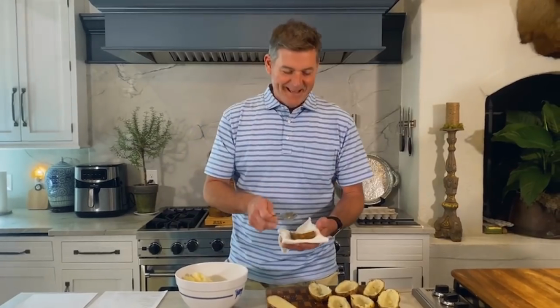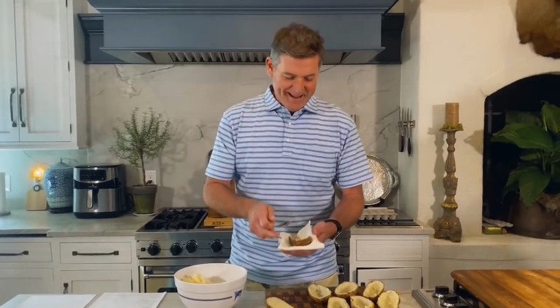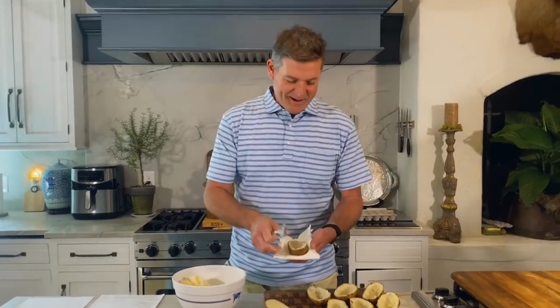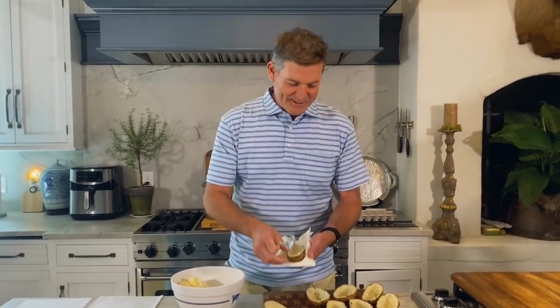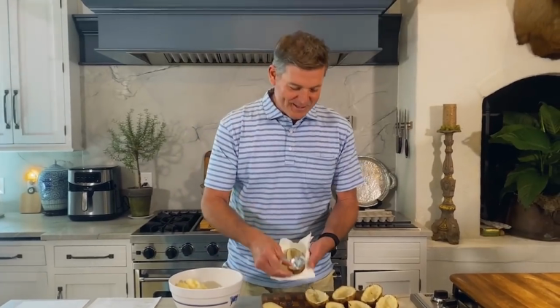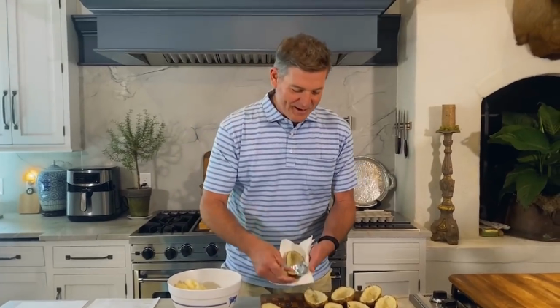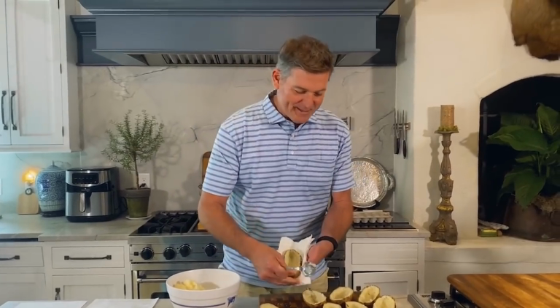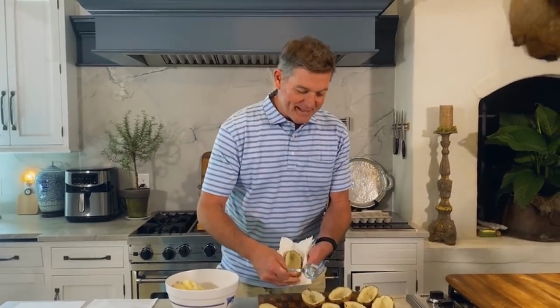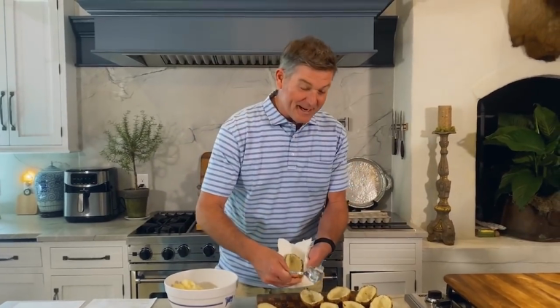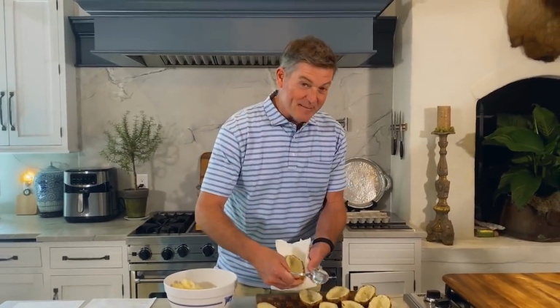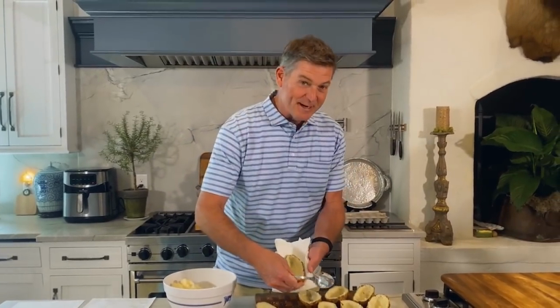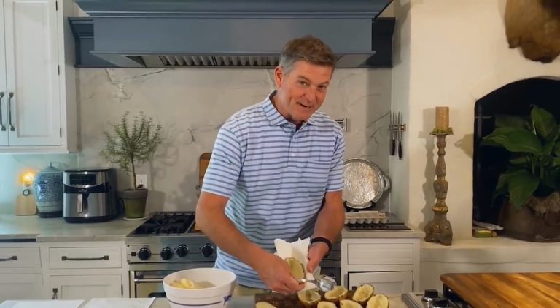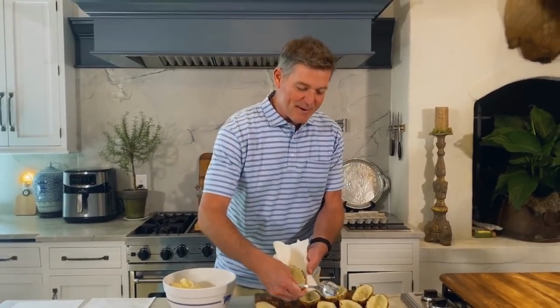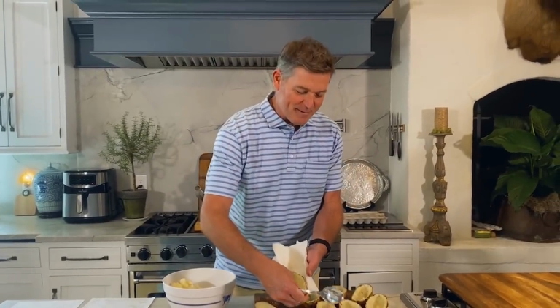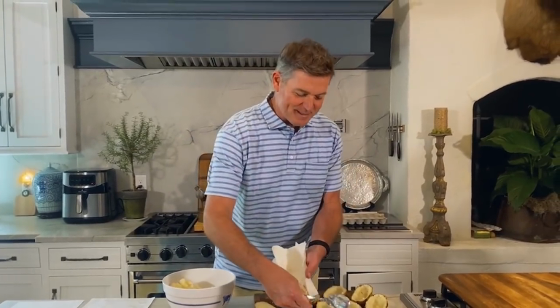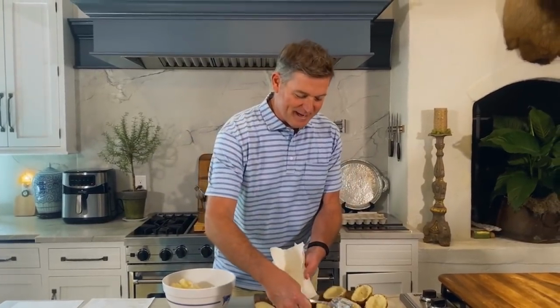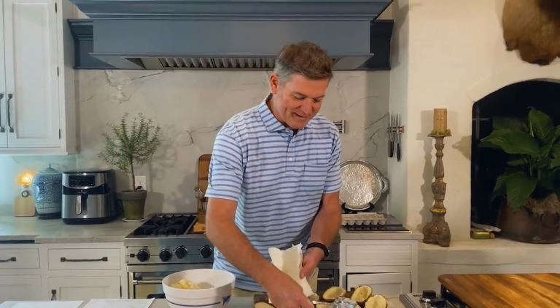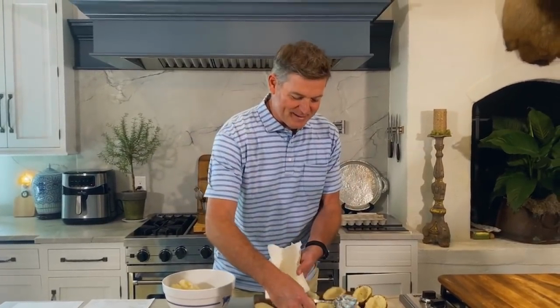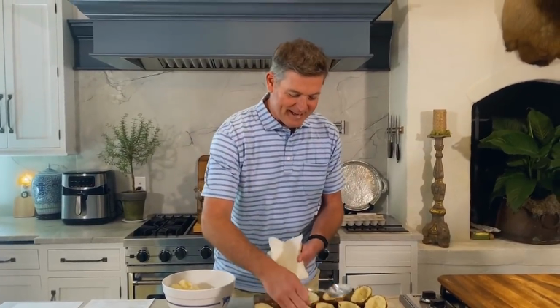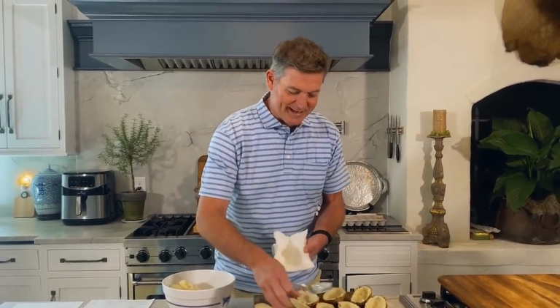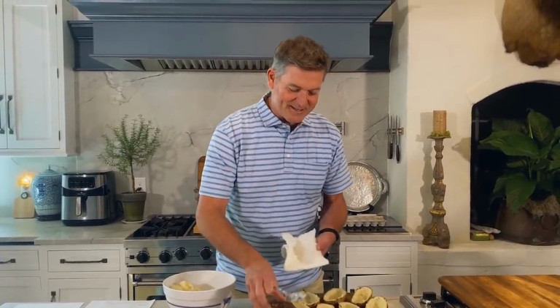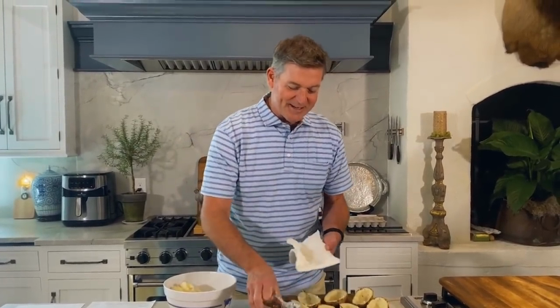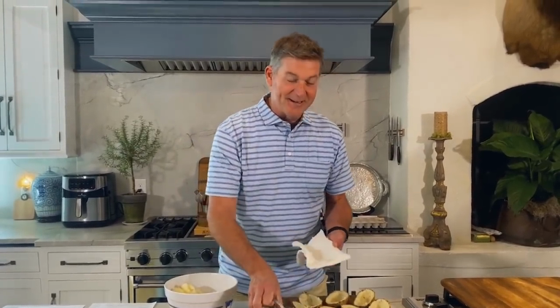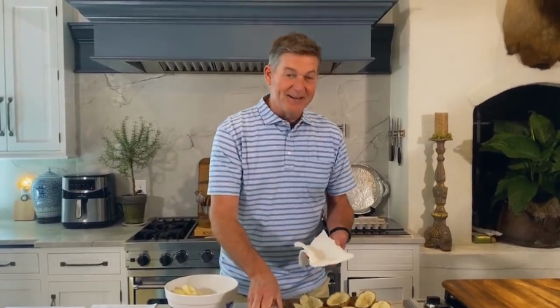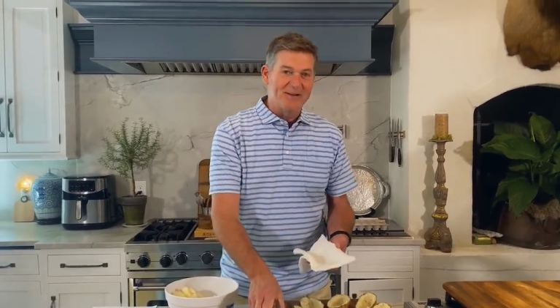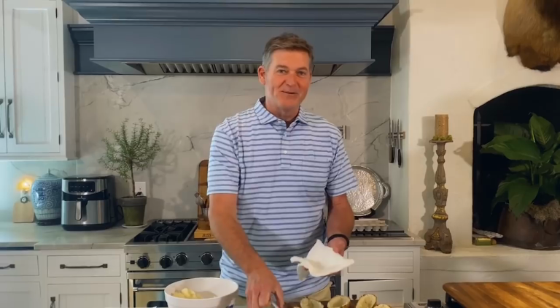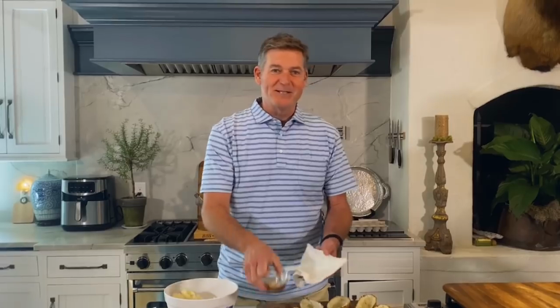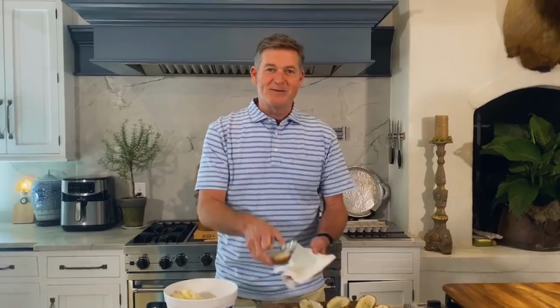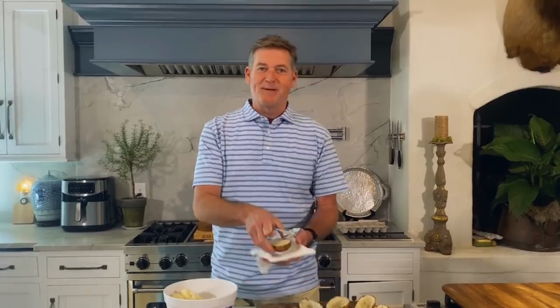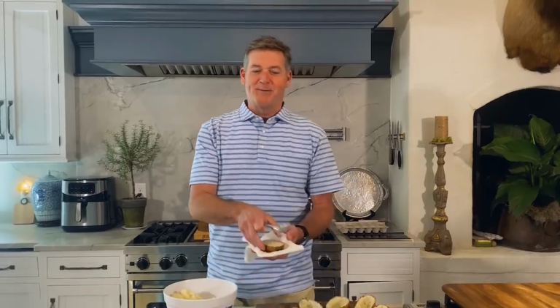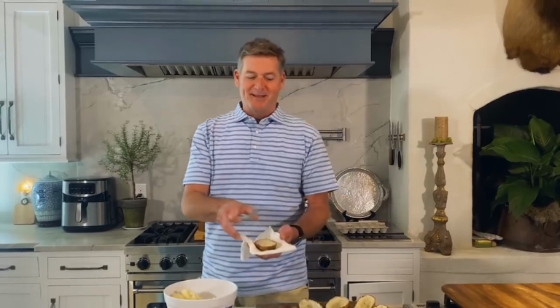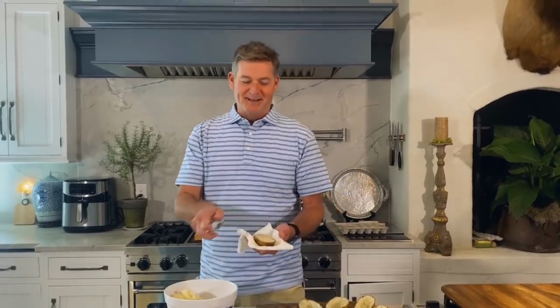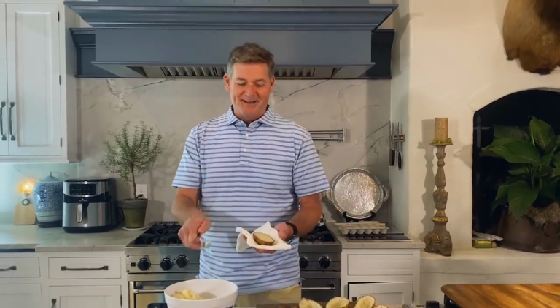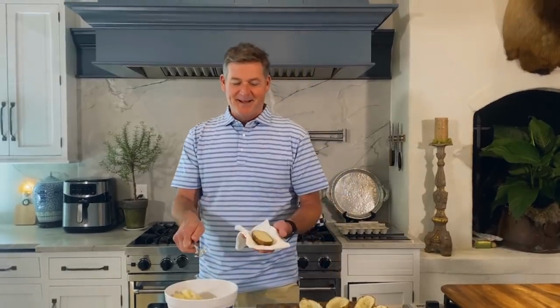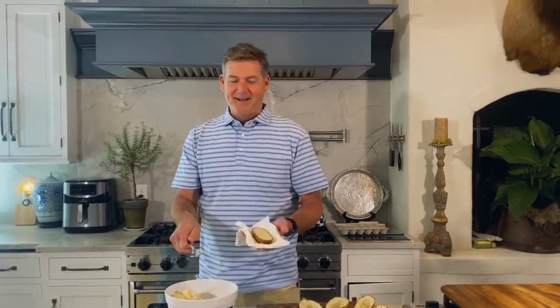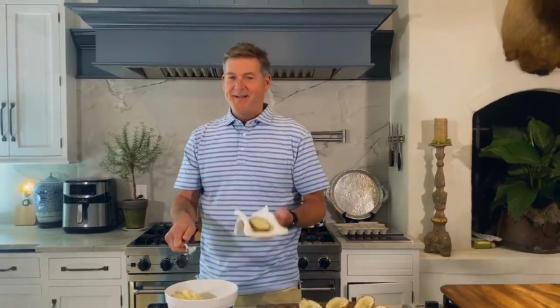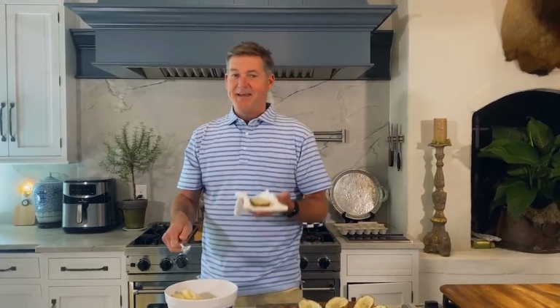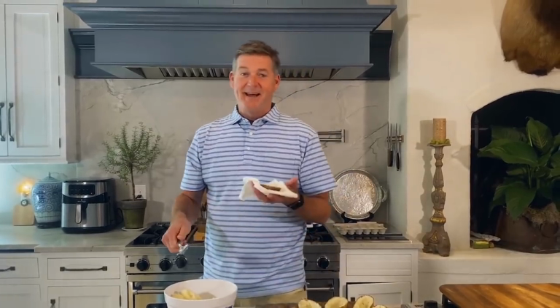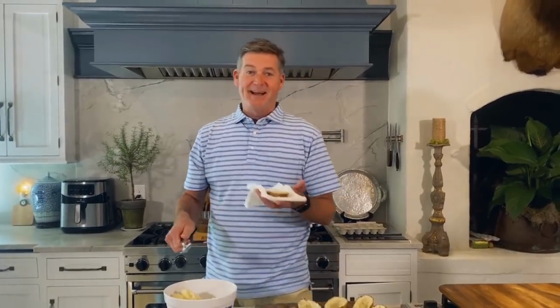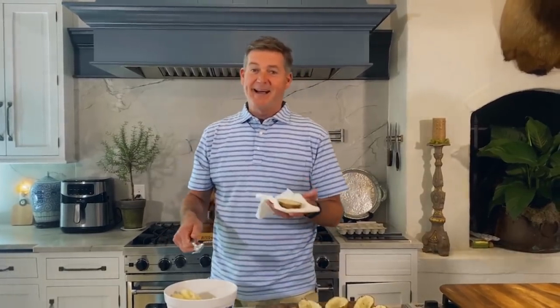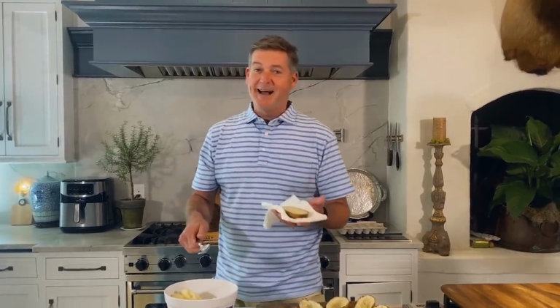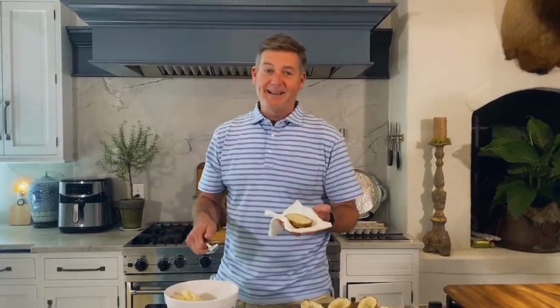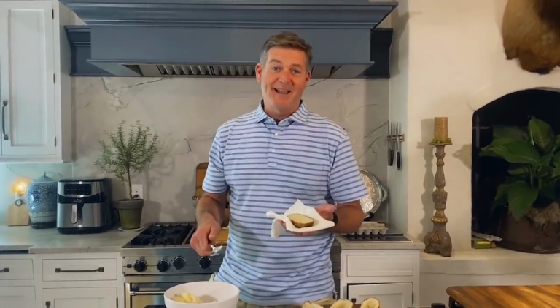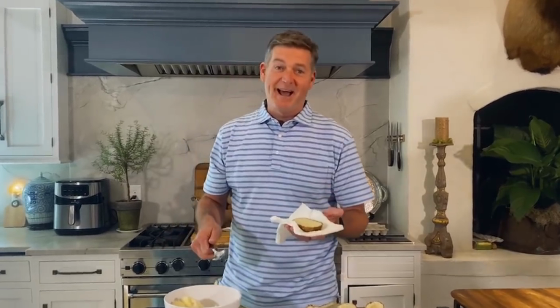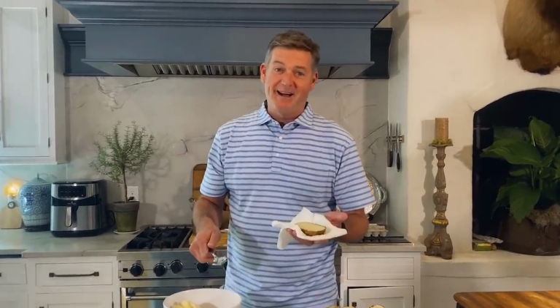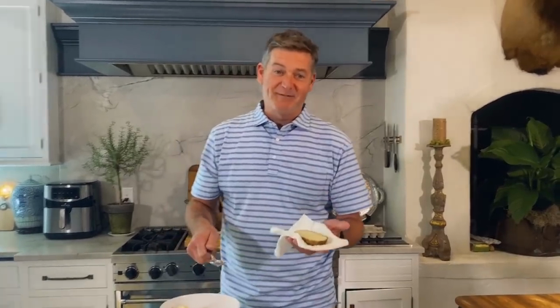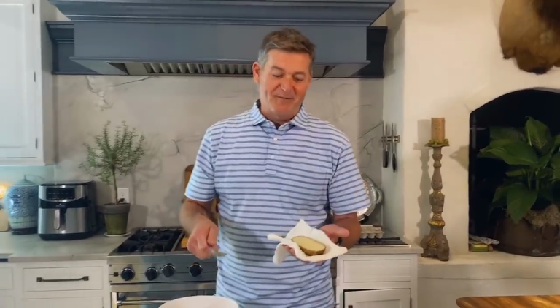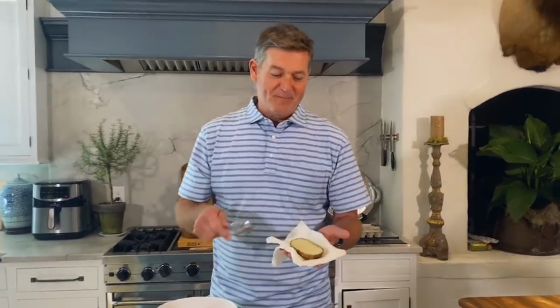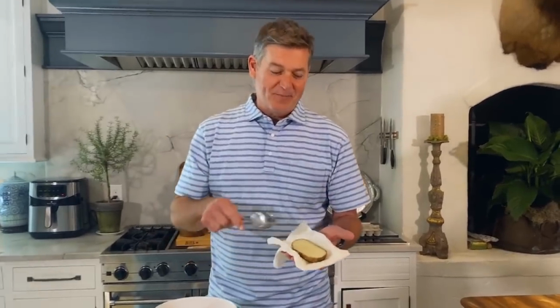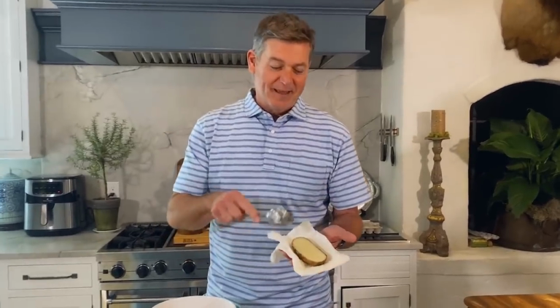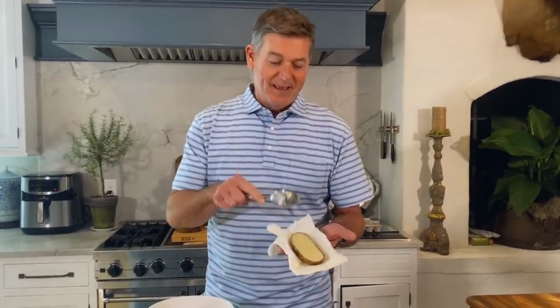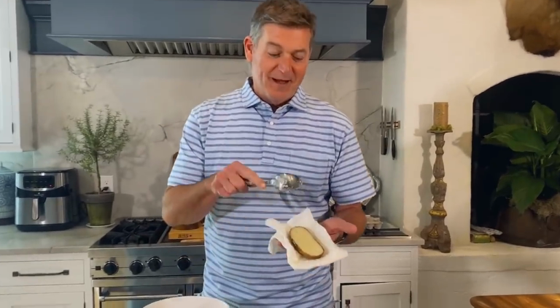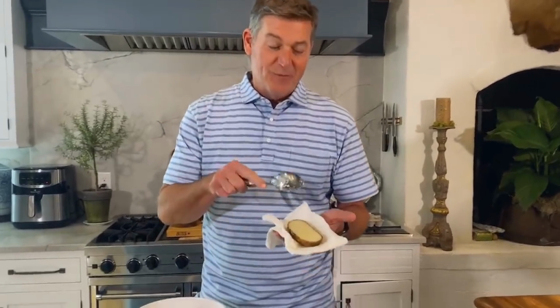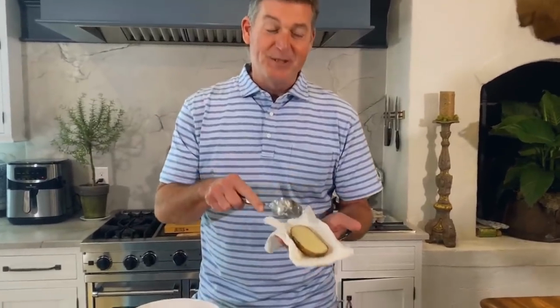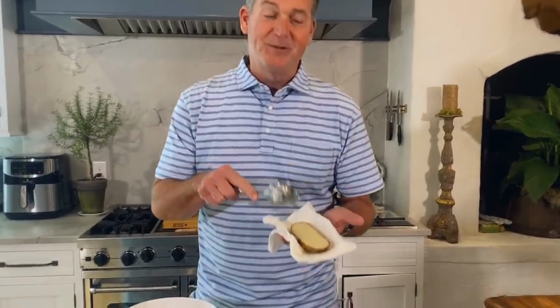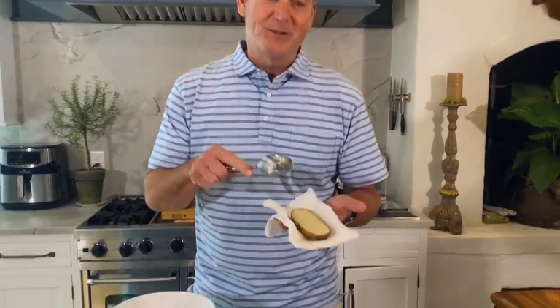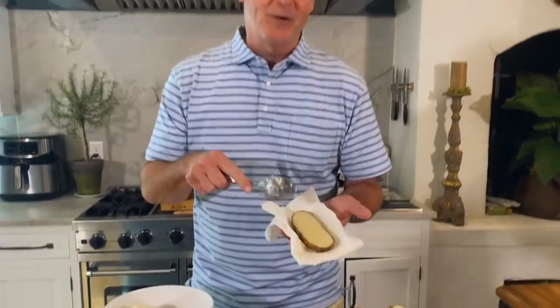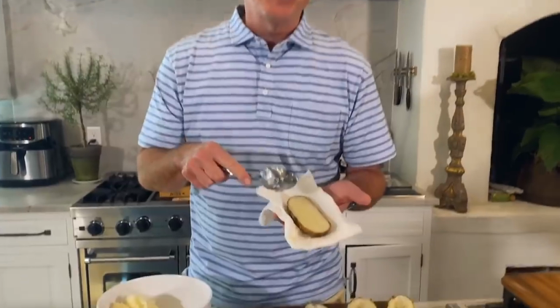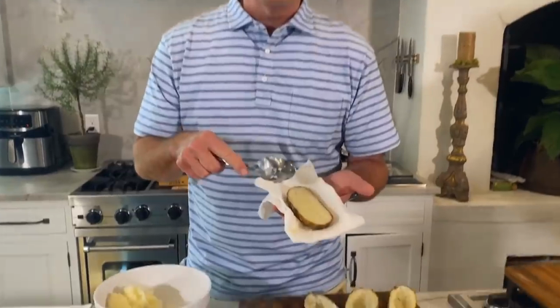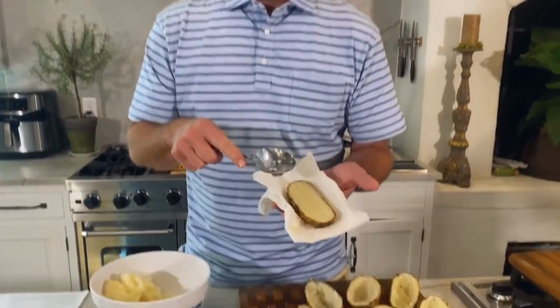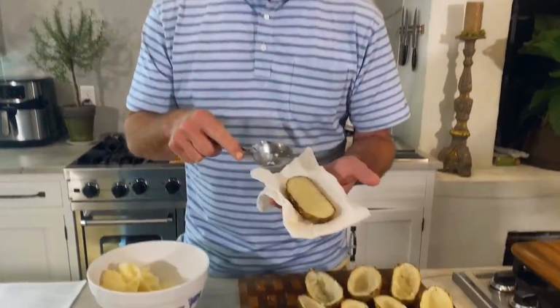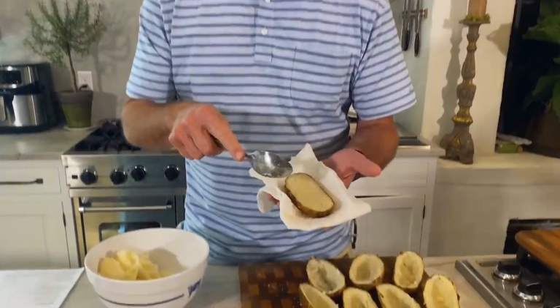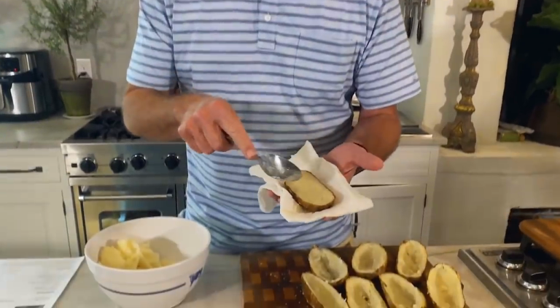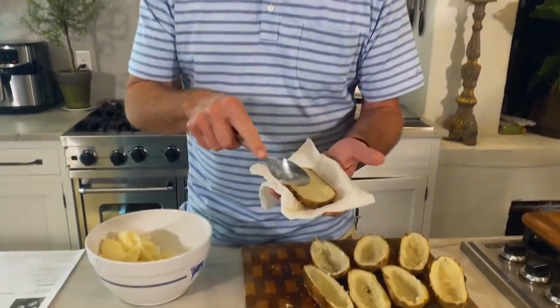Hey y'all, it's Jamie Dean. I'm here at Mama's house today, sharing another recipe with you. And I gotta laugh — we're doing twice baked potatoes.